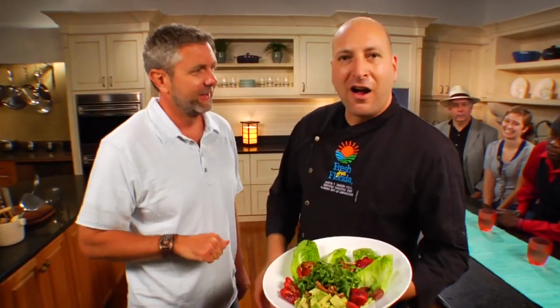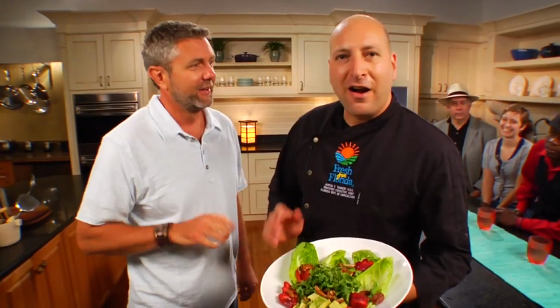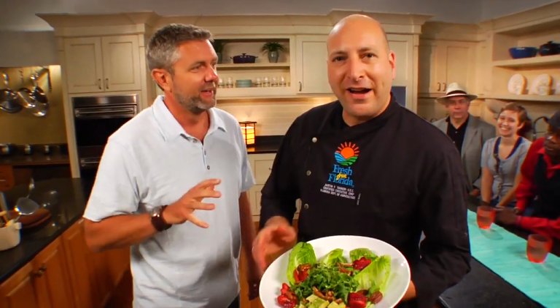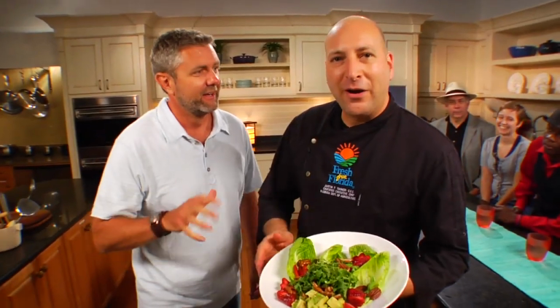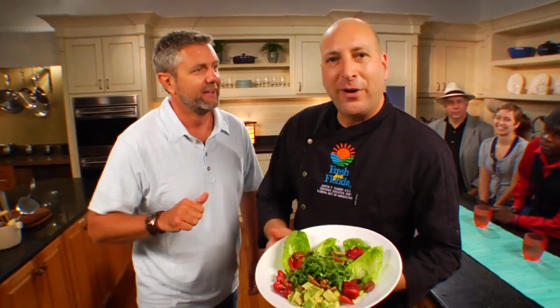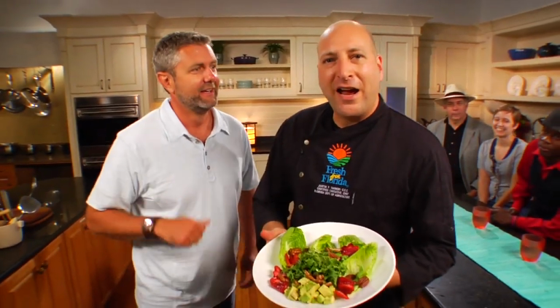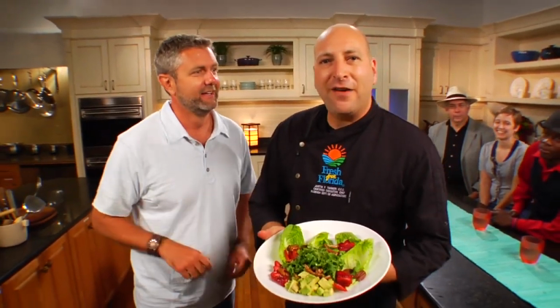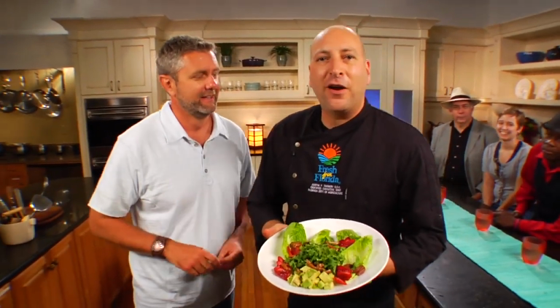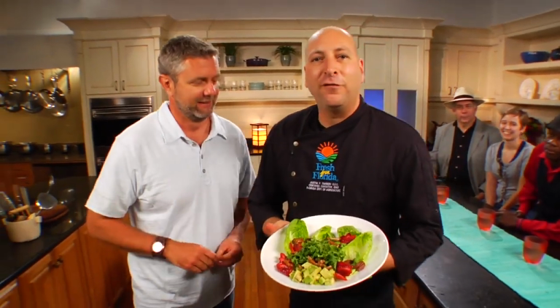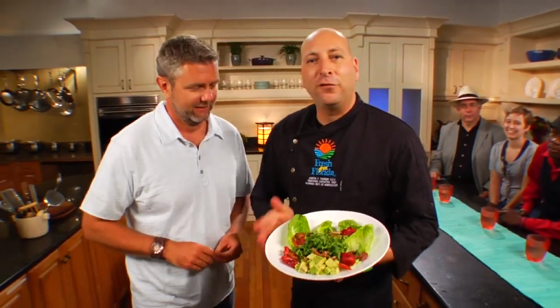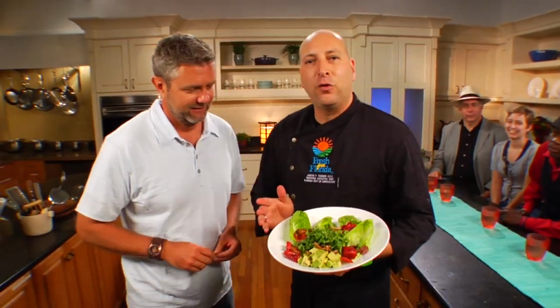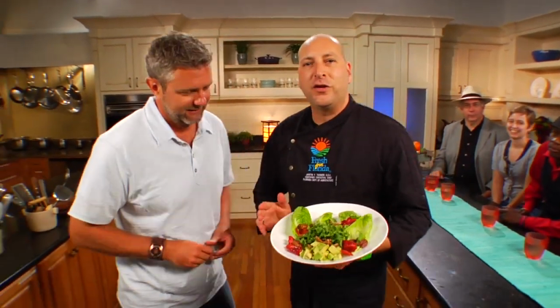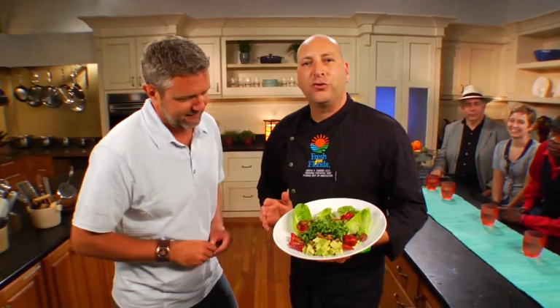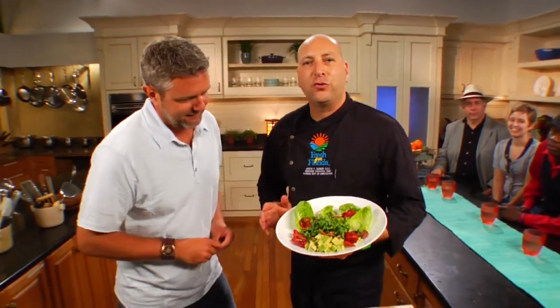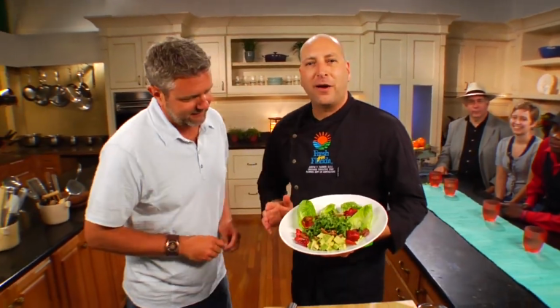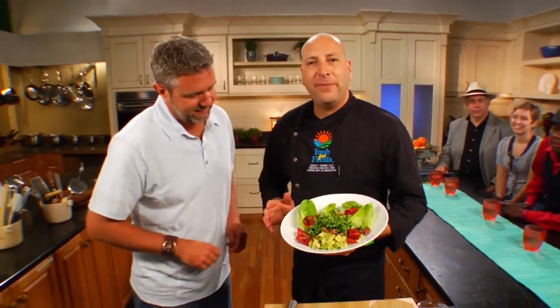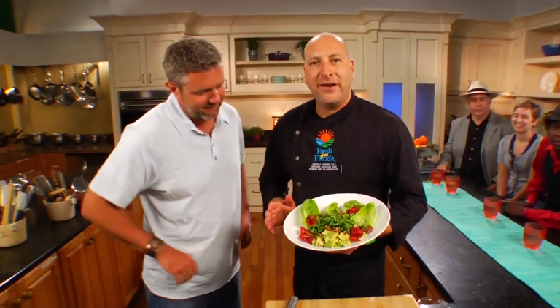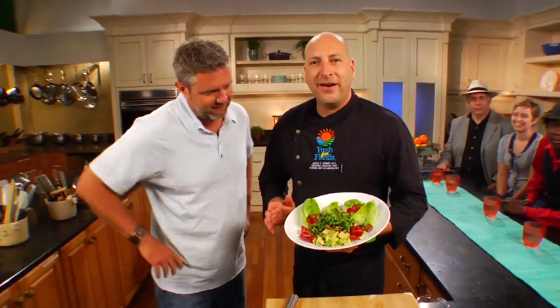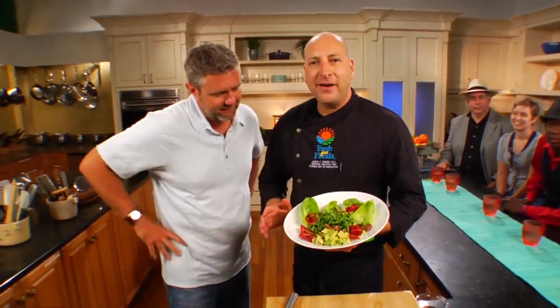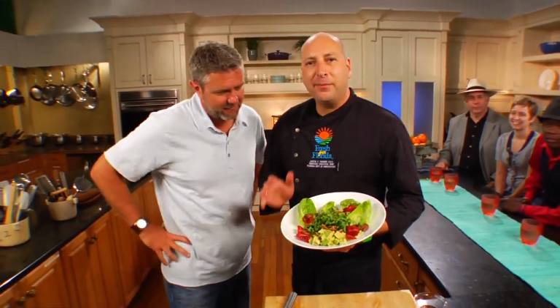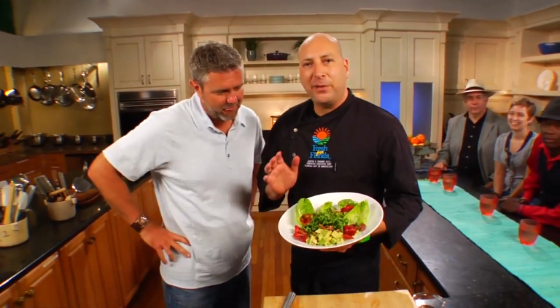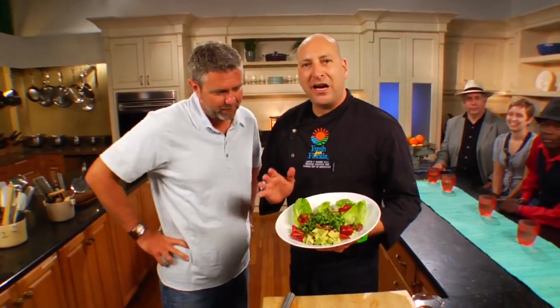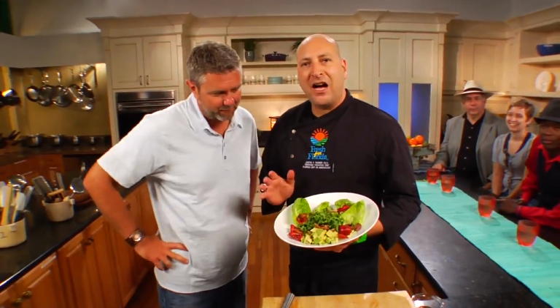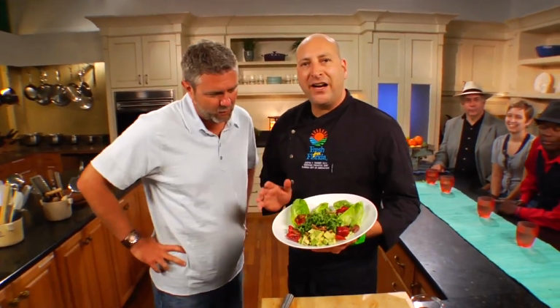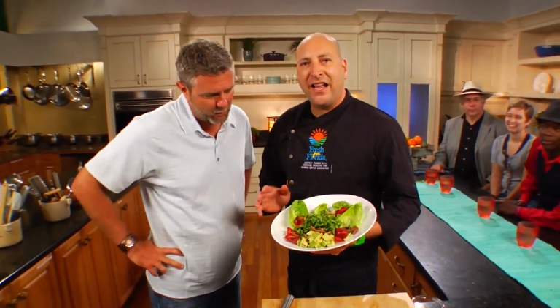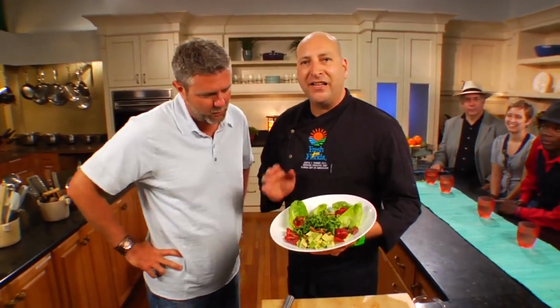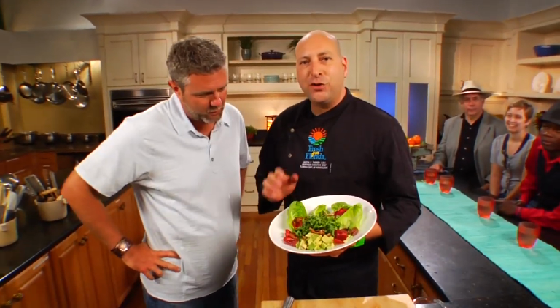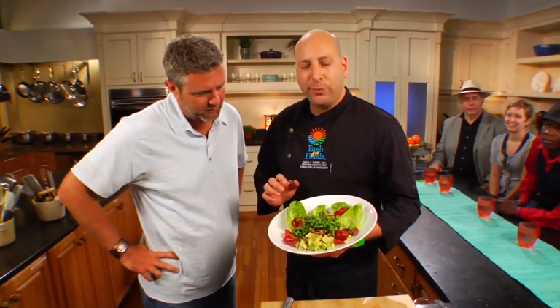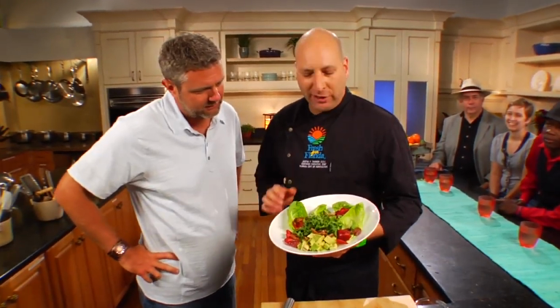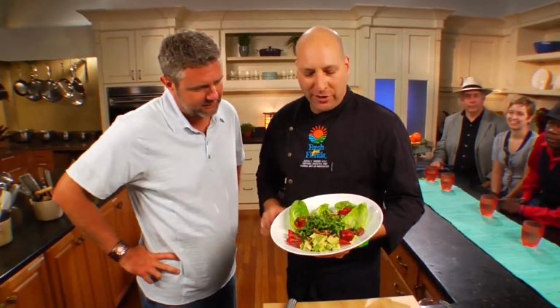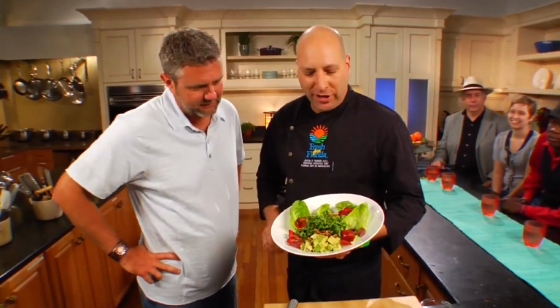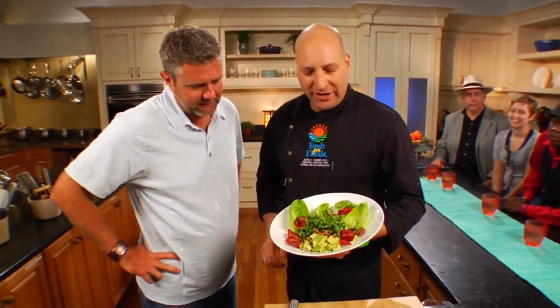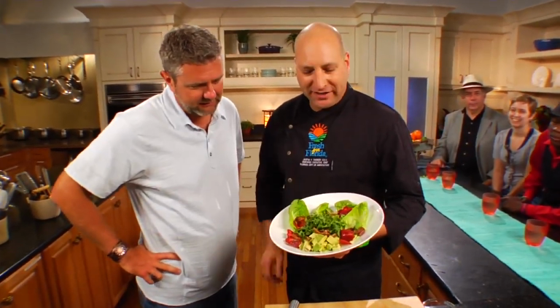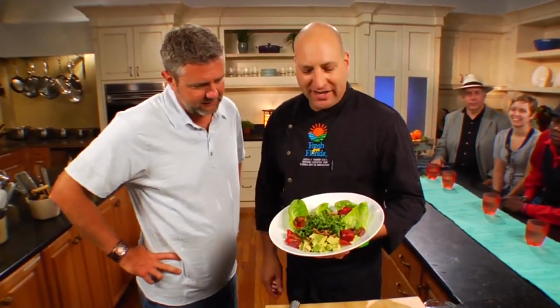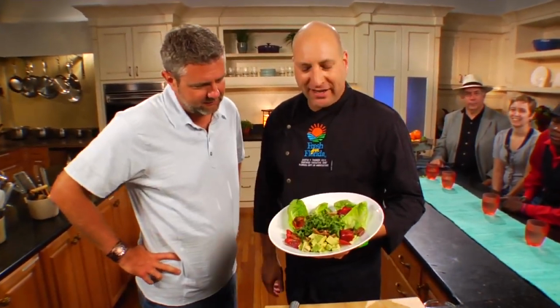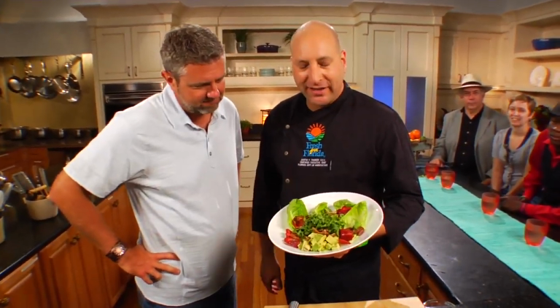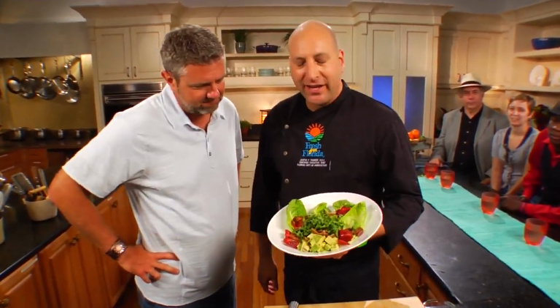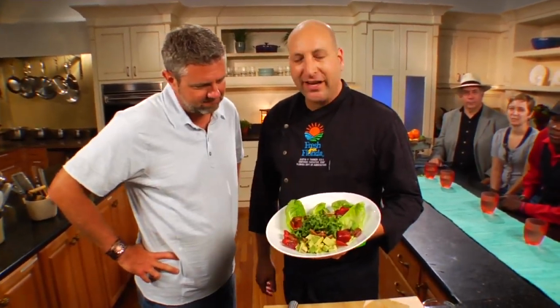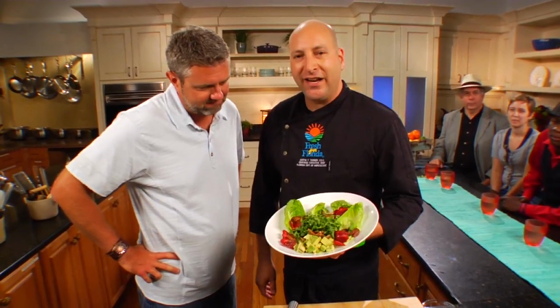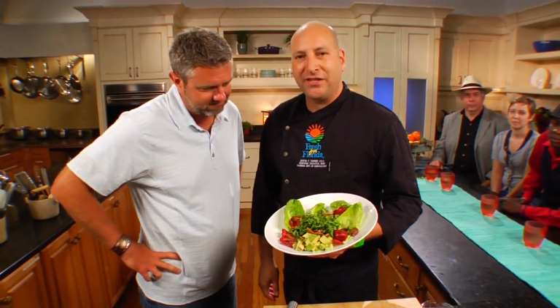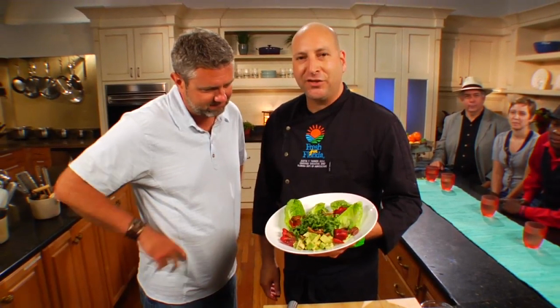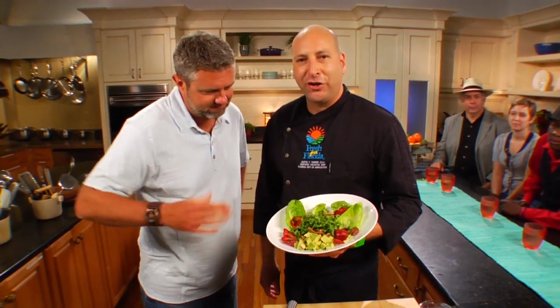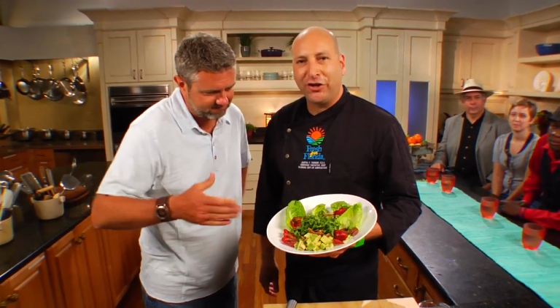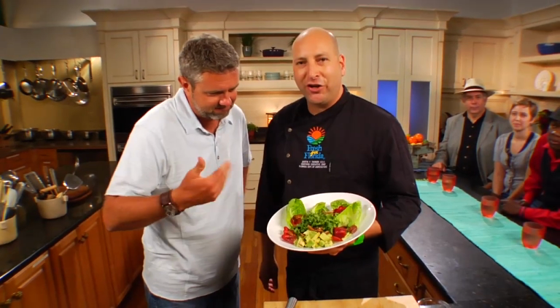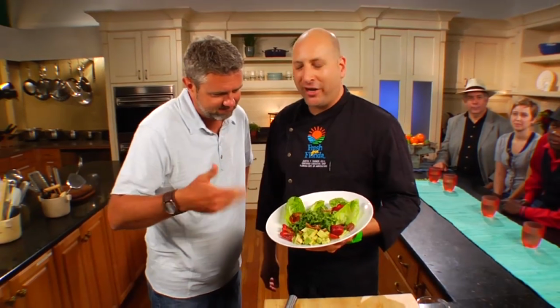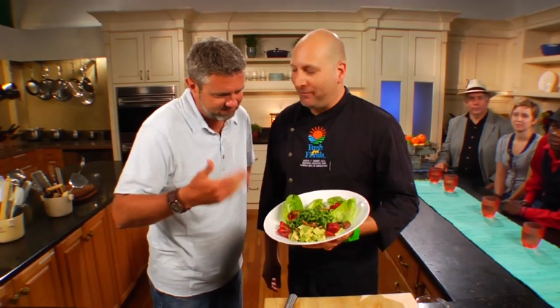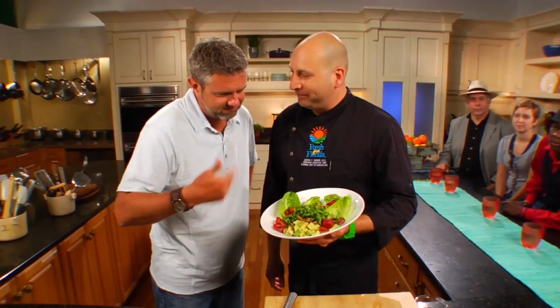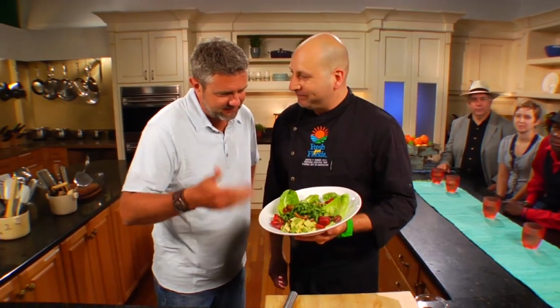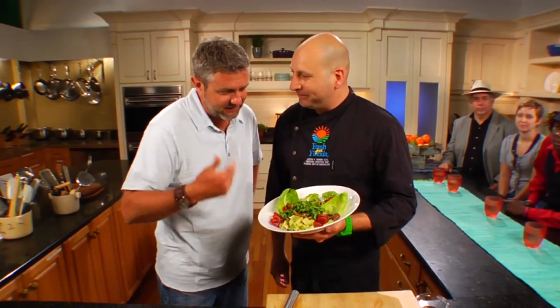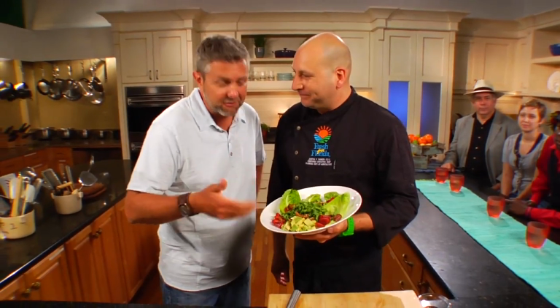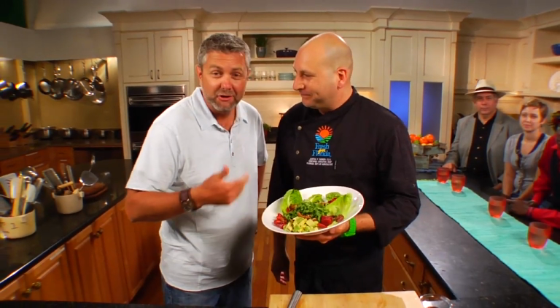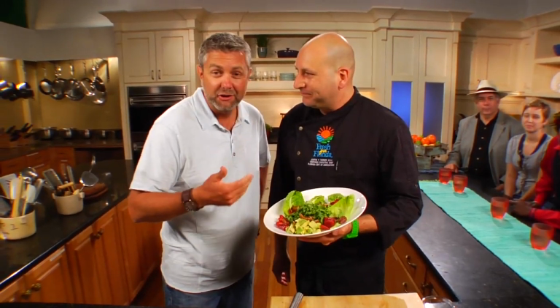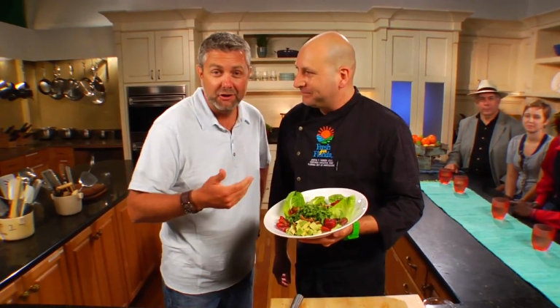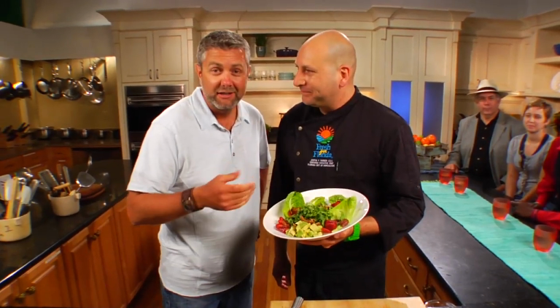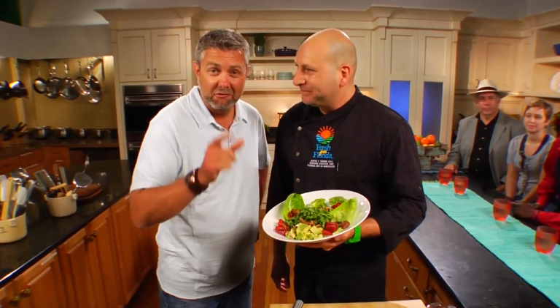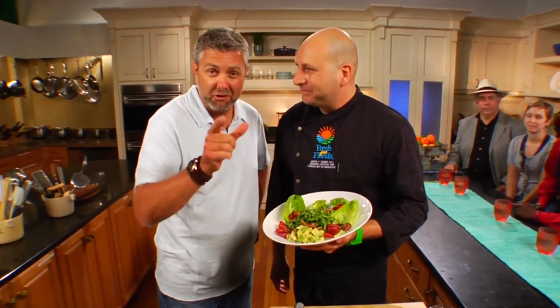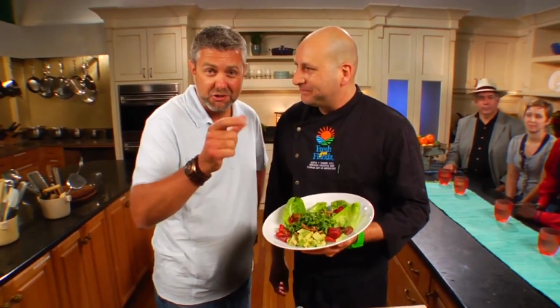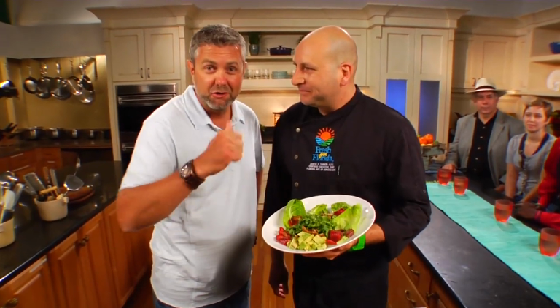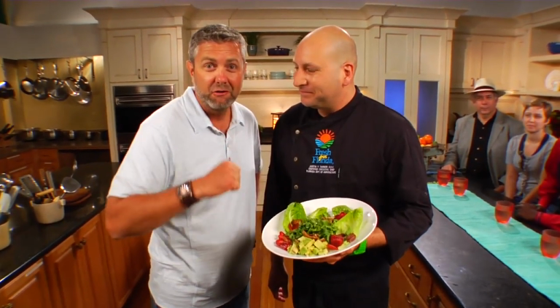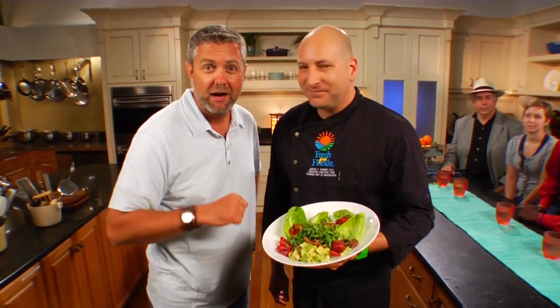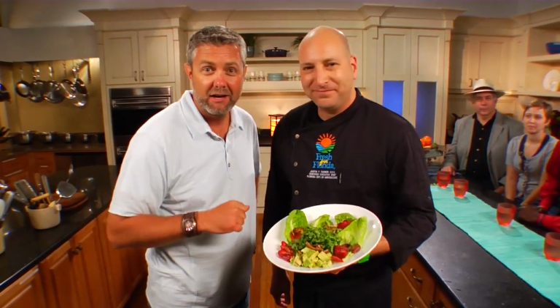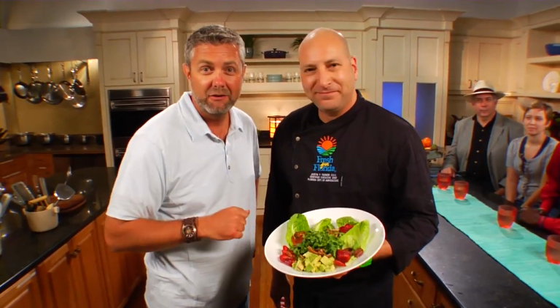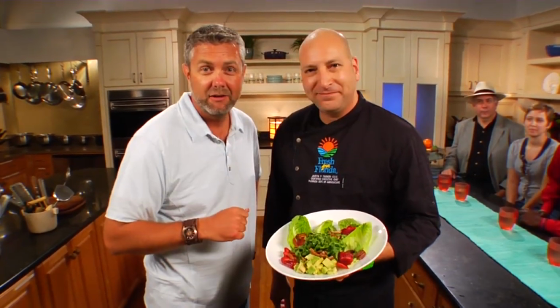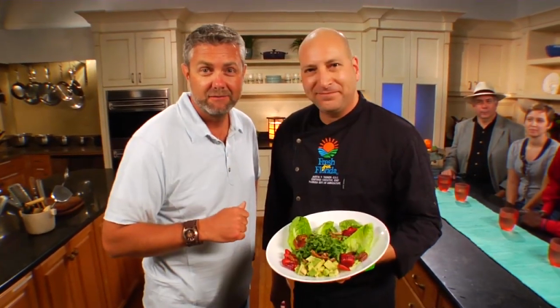Here we have our Florida strawberry, pecan, and tupelo honey salad, and it's looking good. It is looking good, and we're going to show you how to do it.